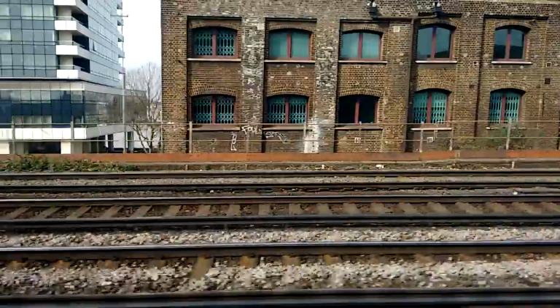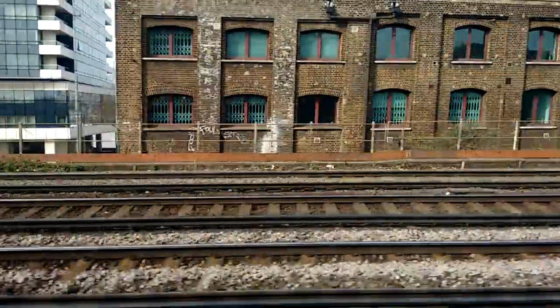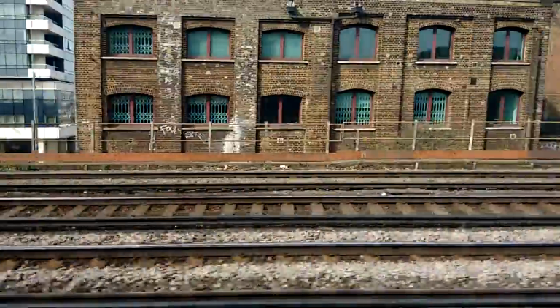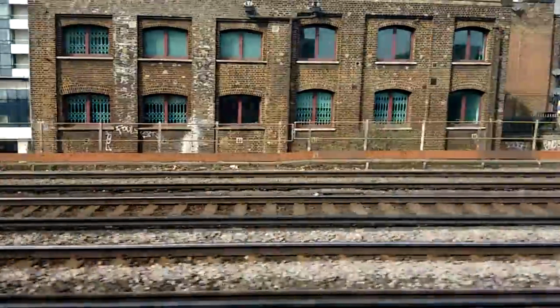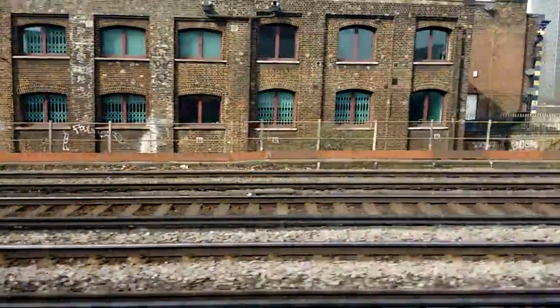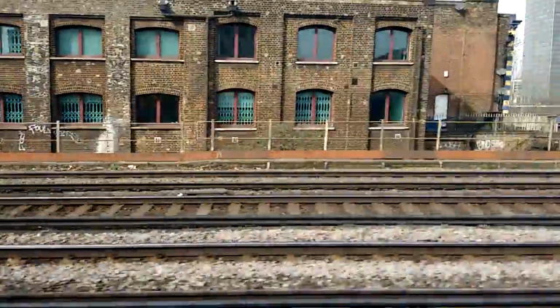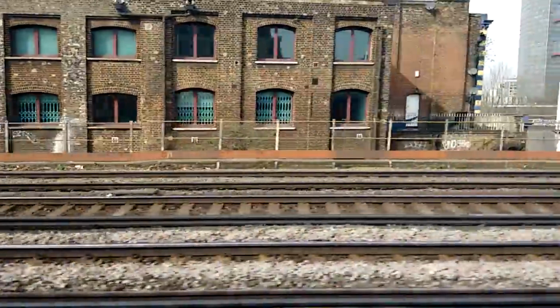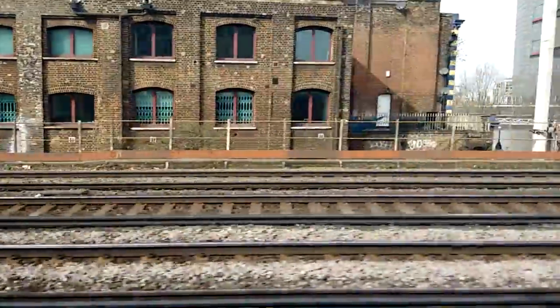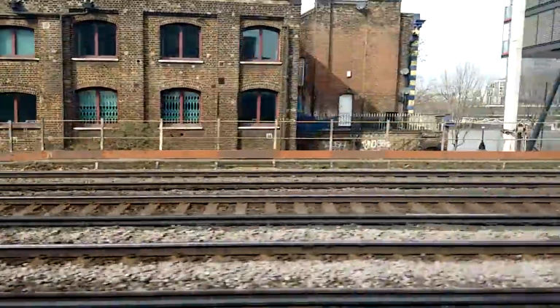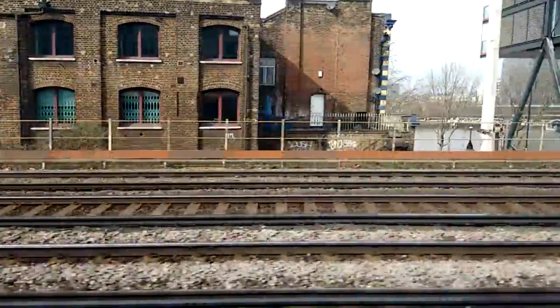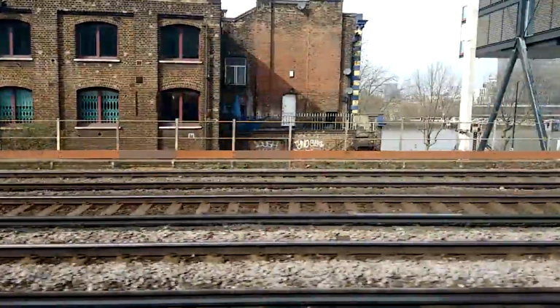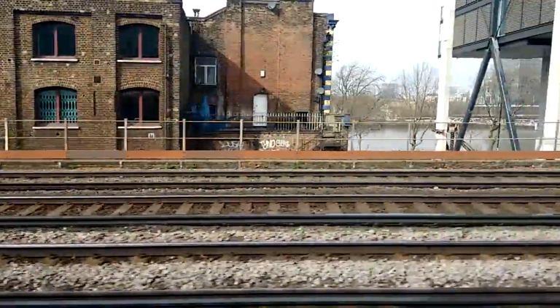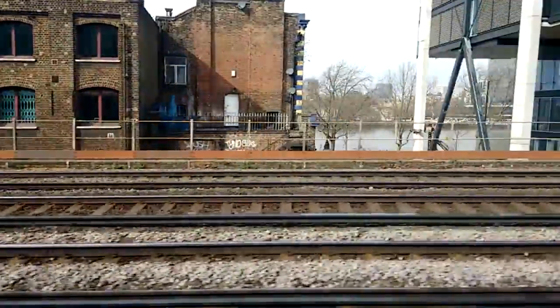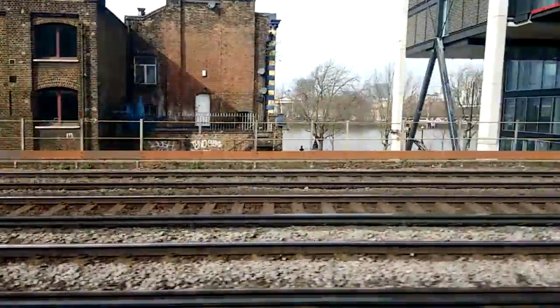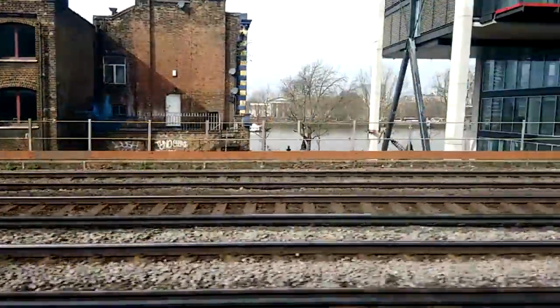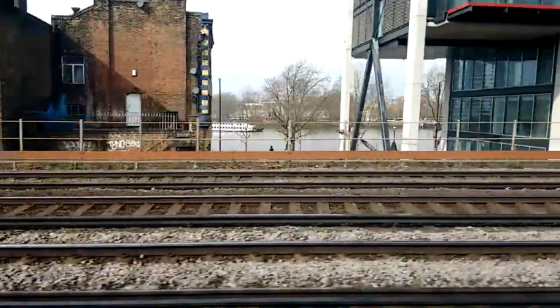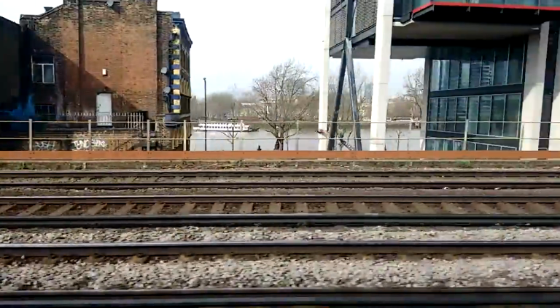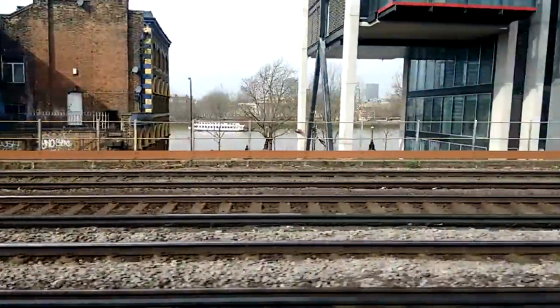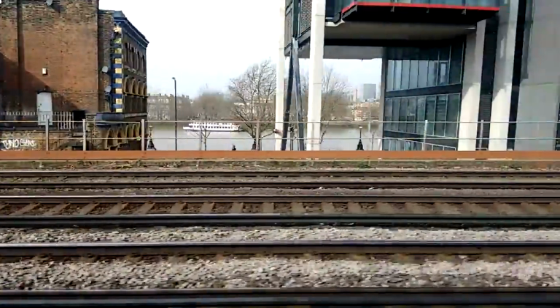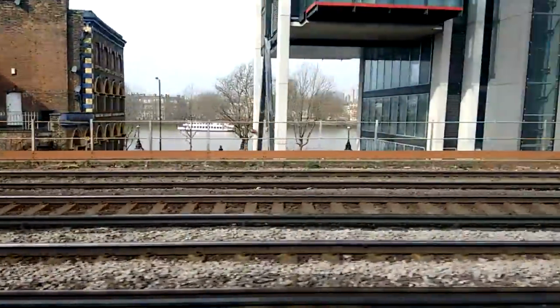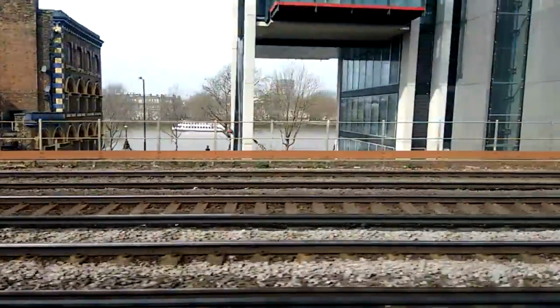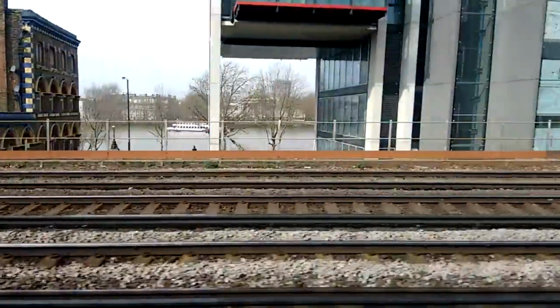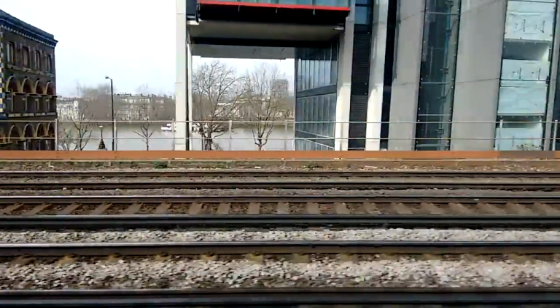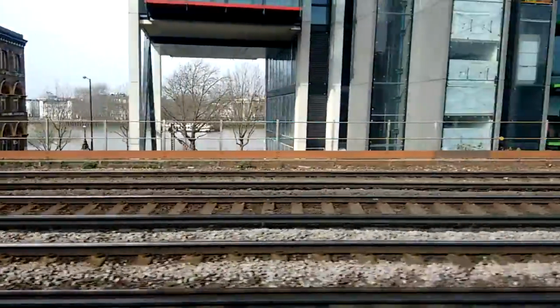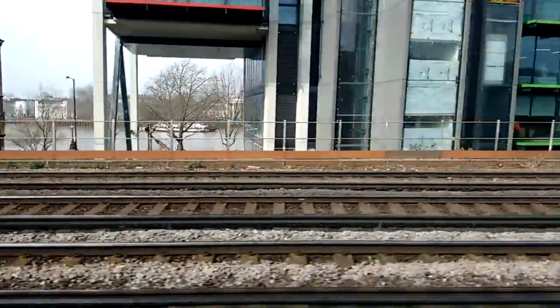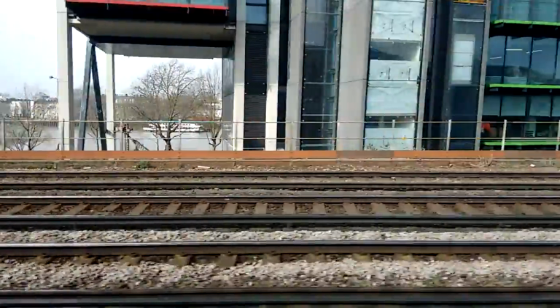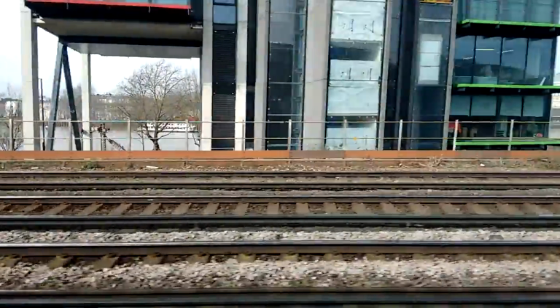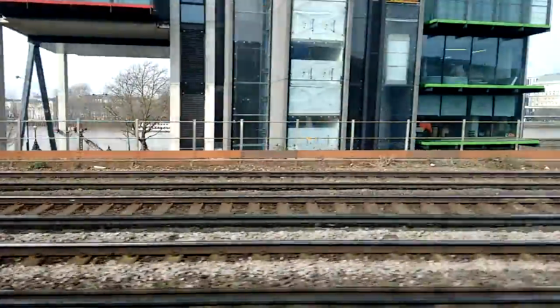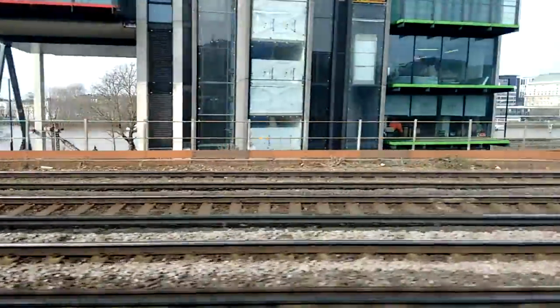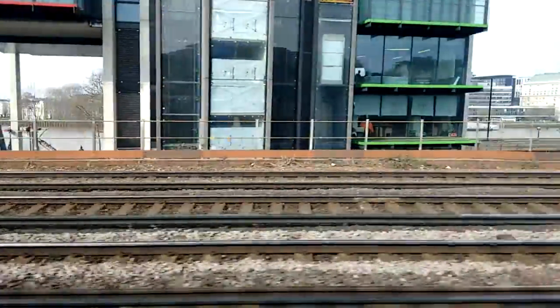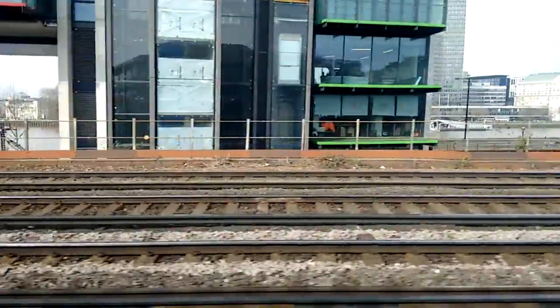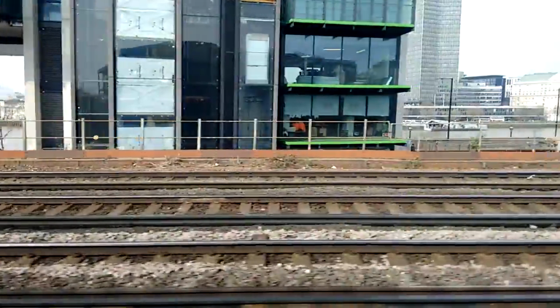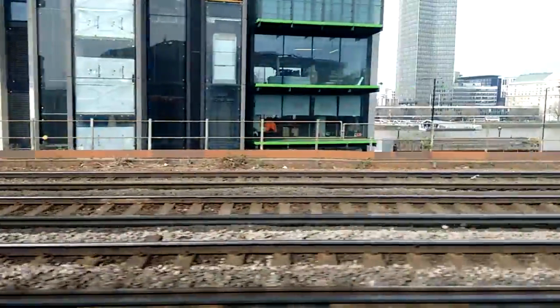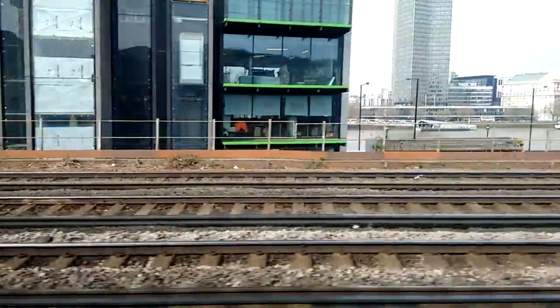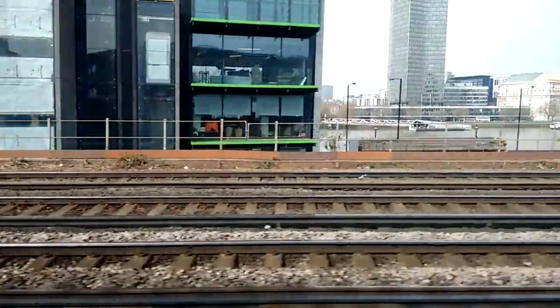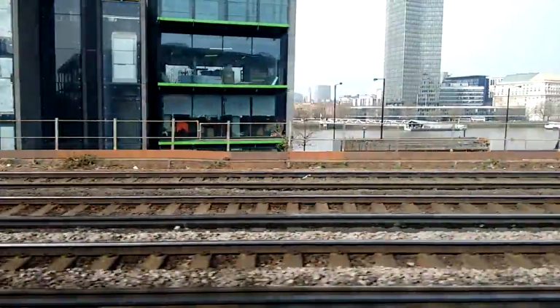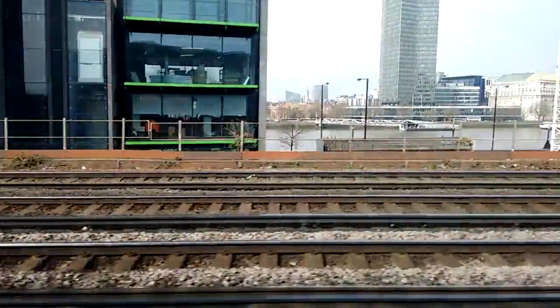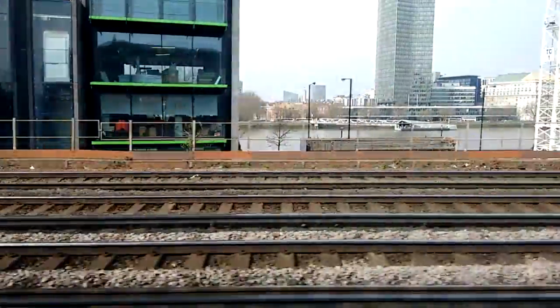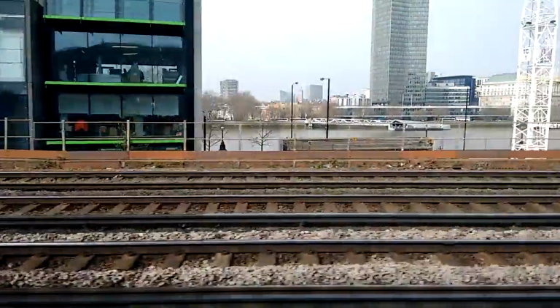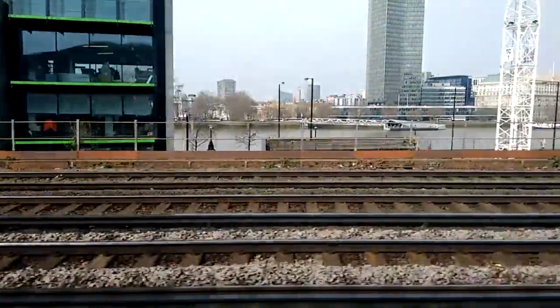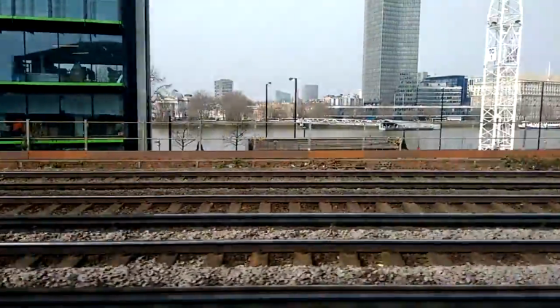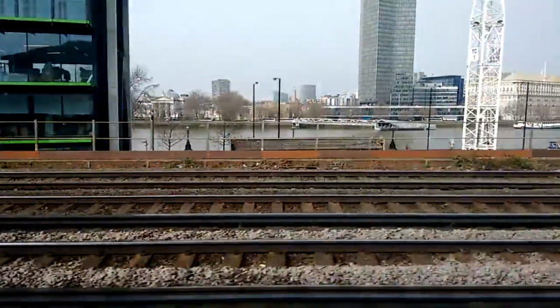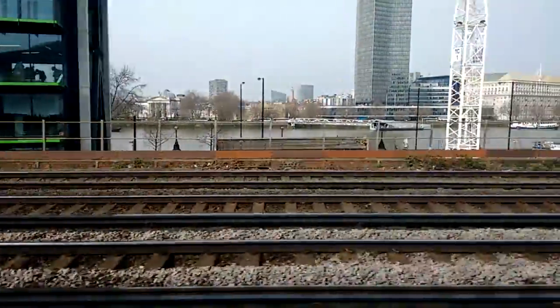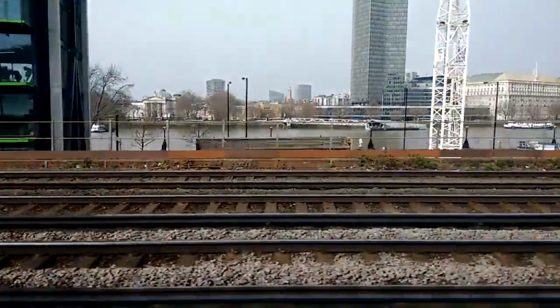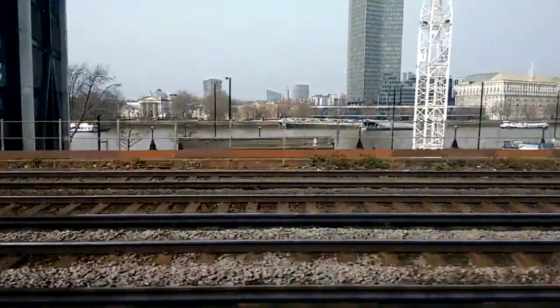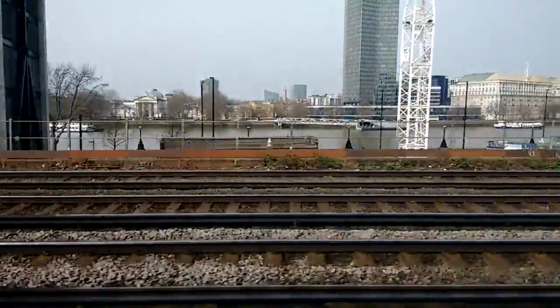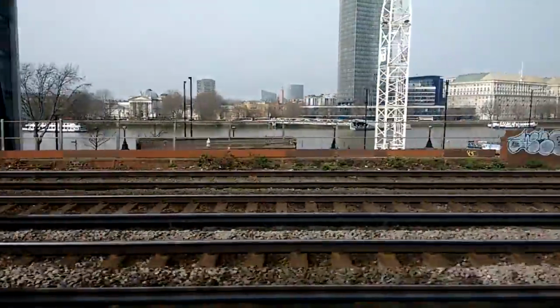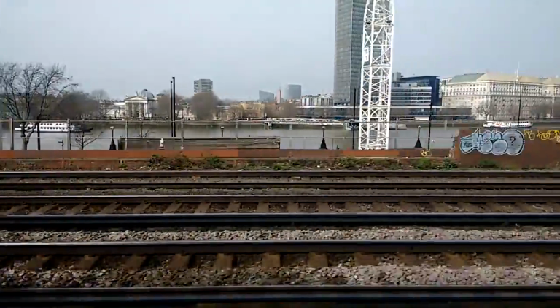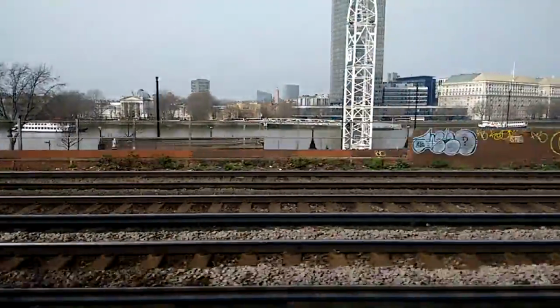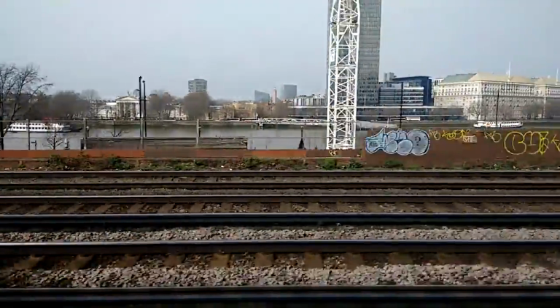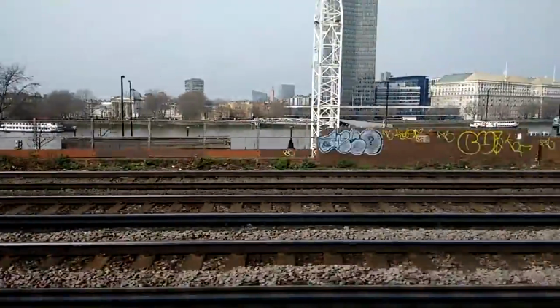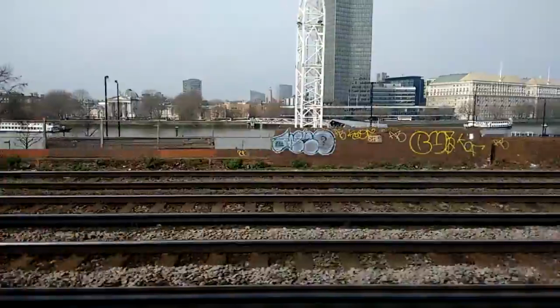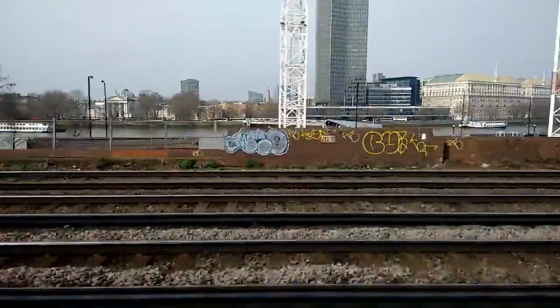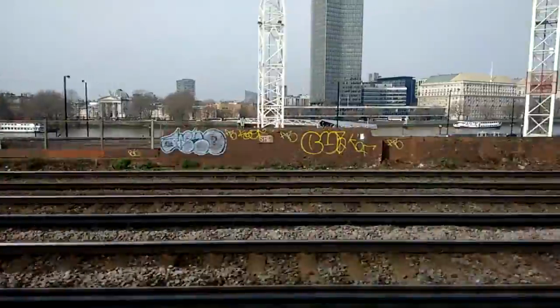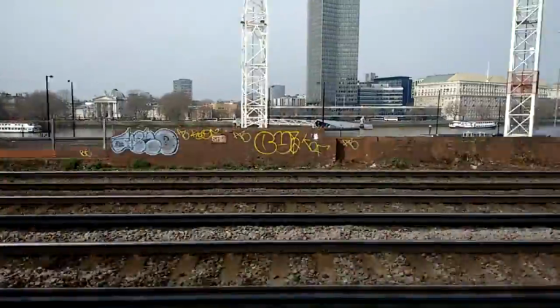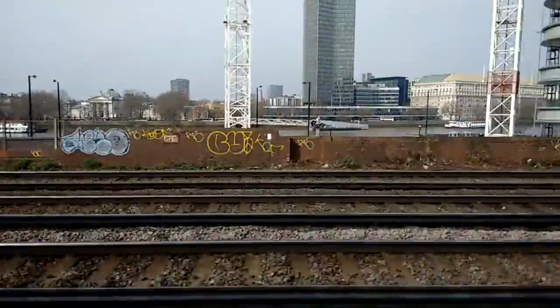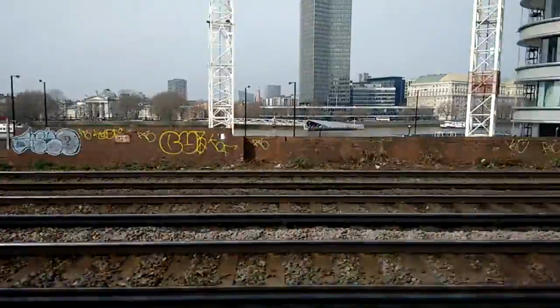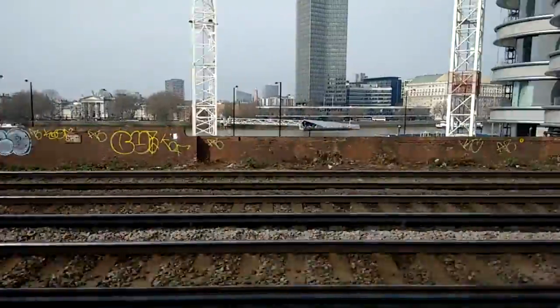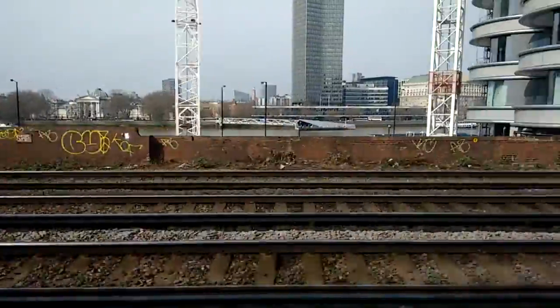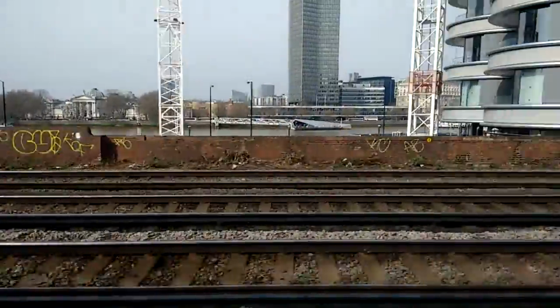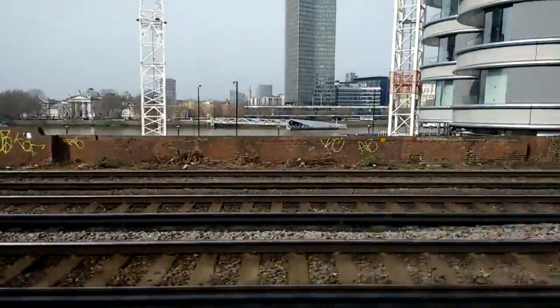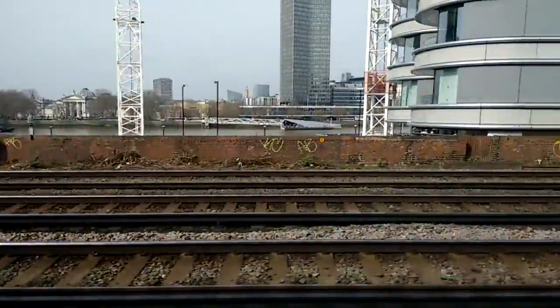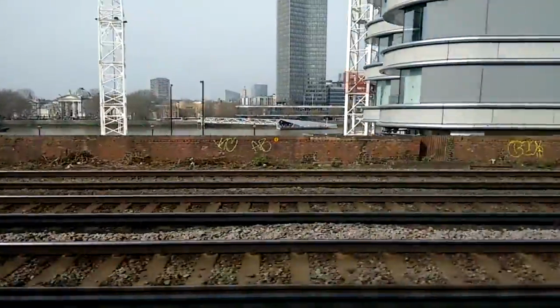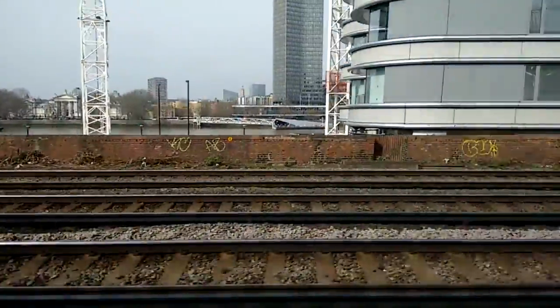This will be the final part of the journey before we arrive into London Waterloo. You can just see the London skyline there.